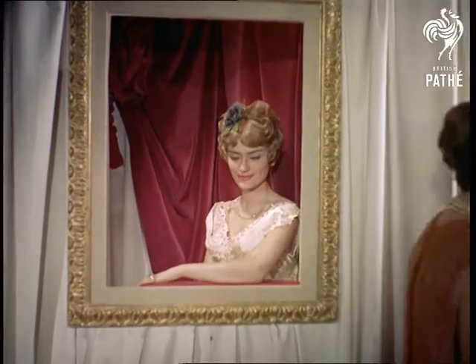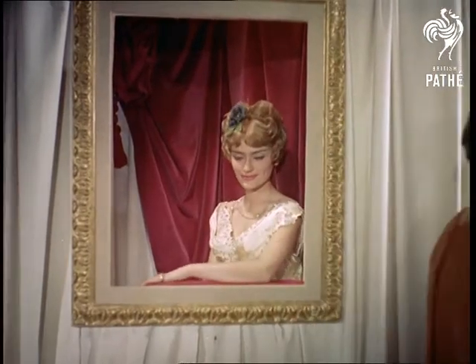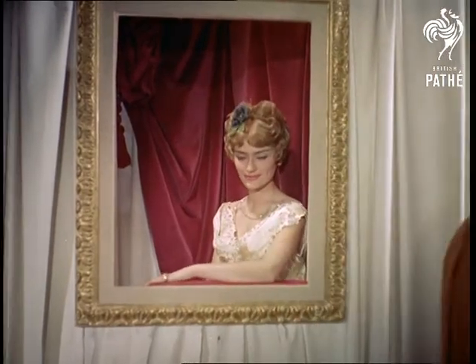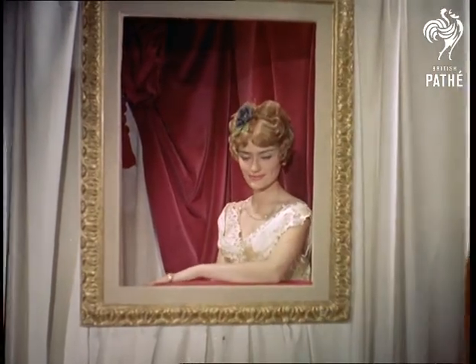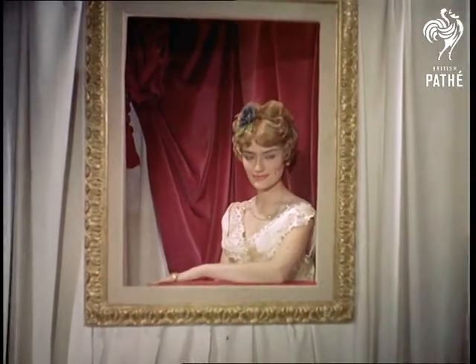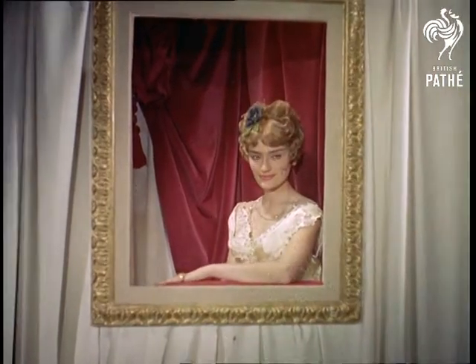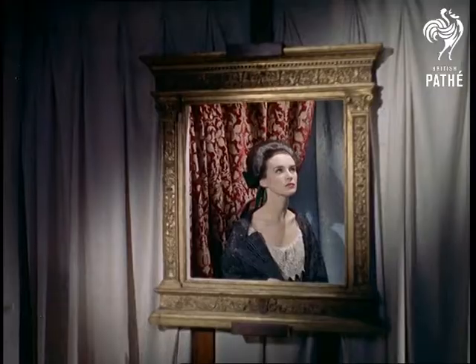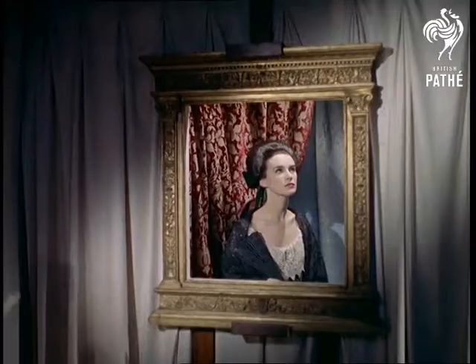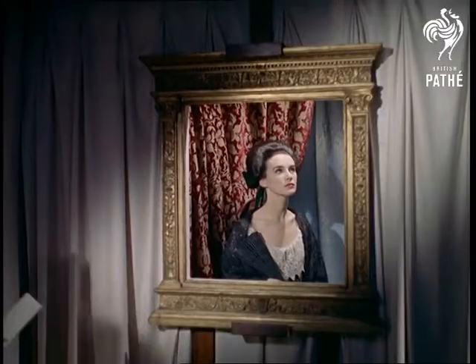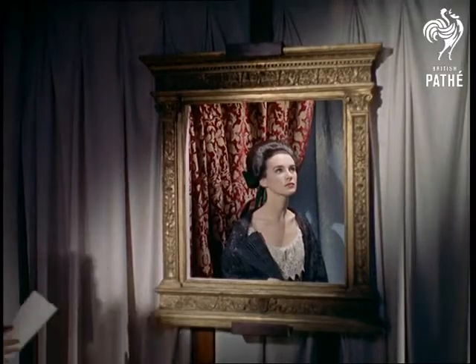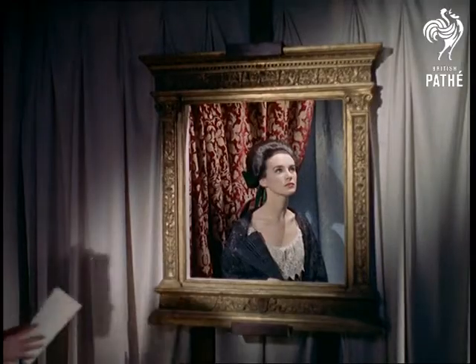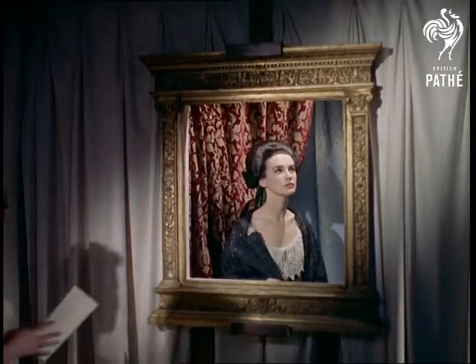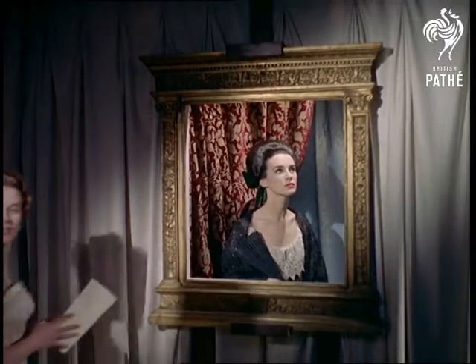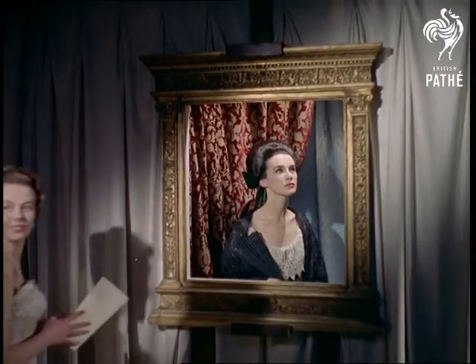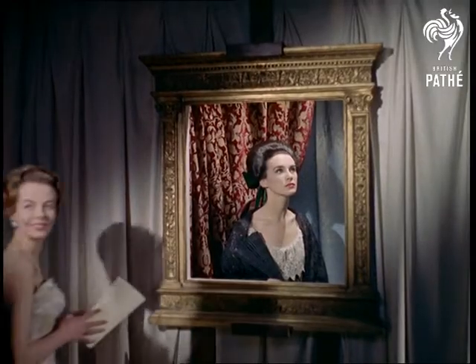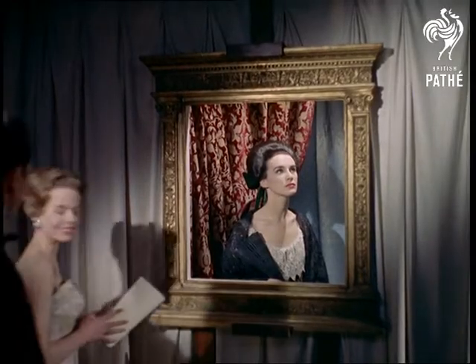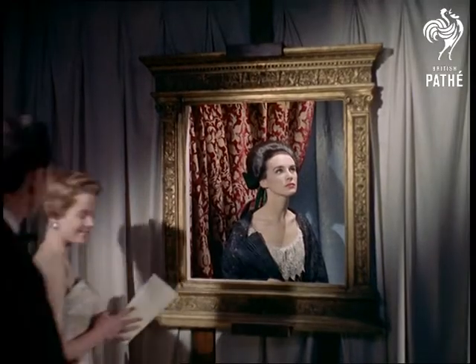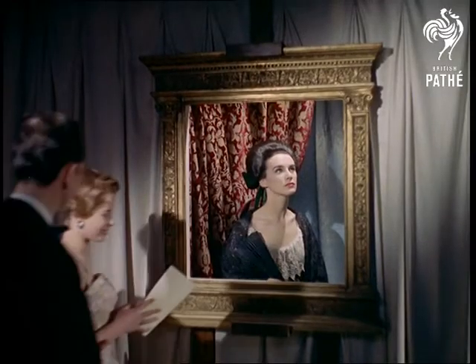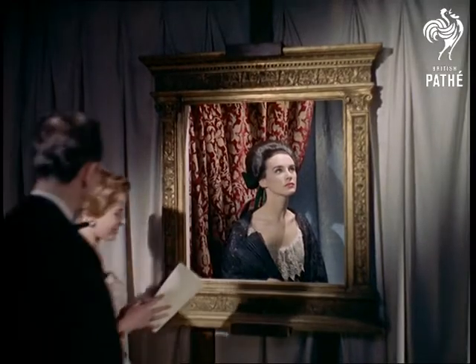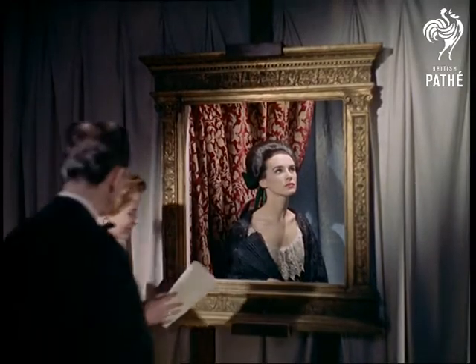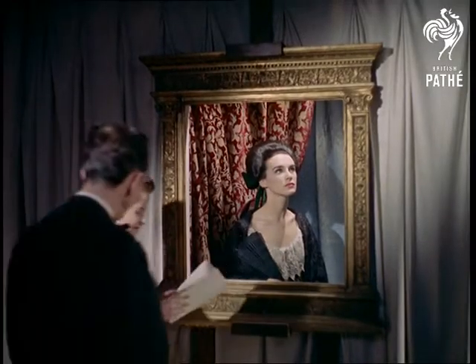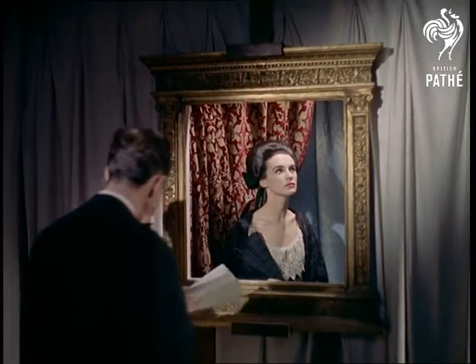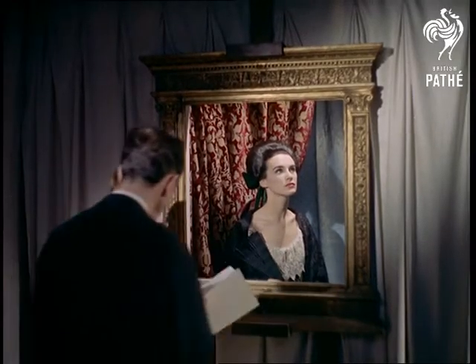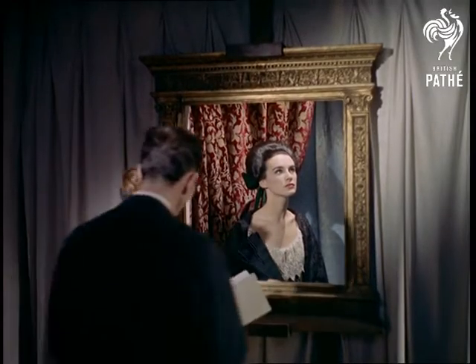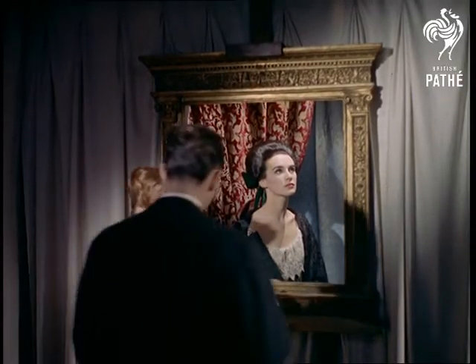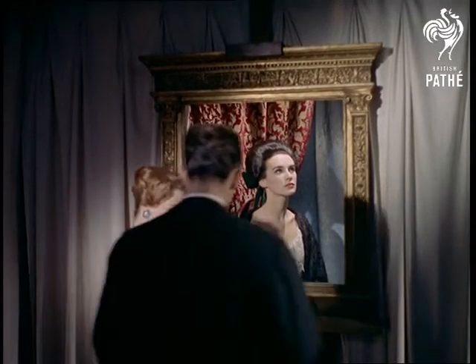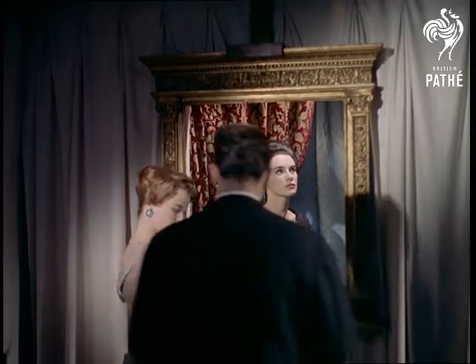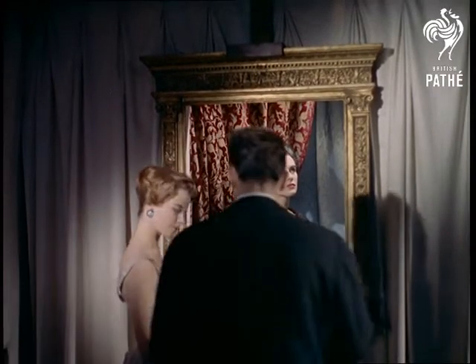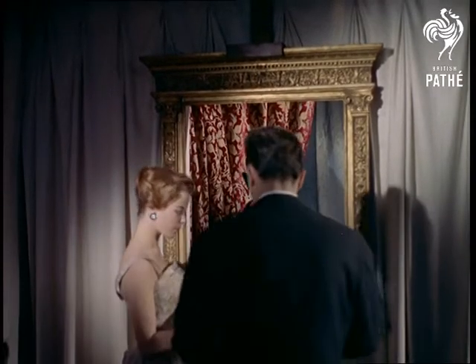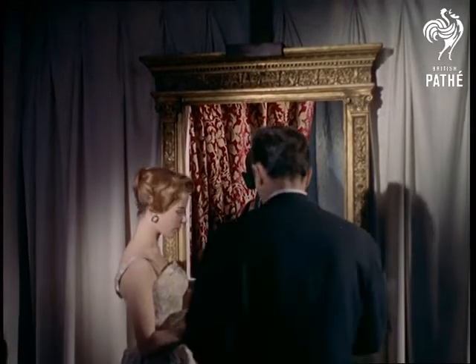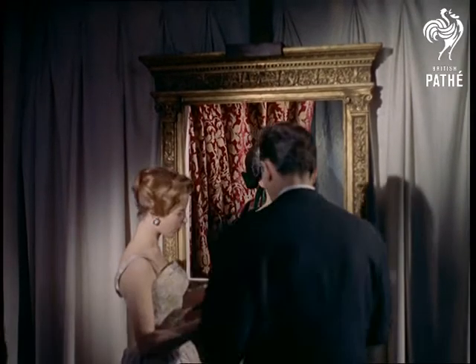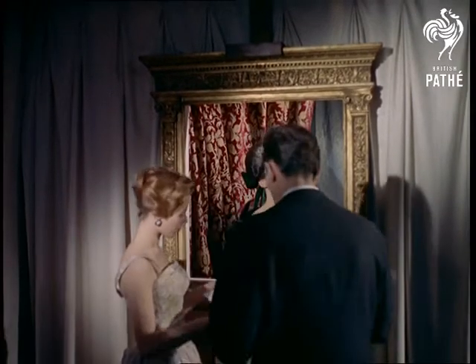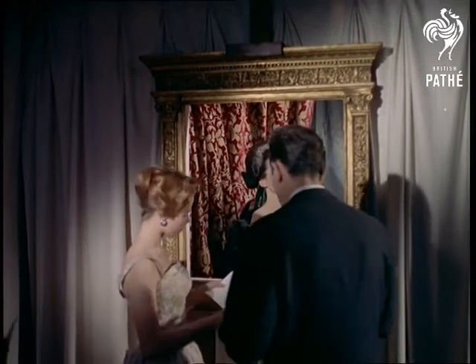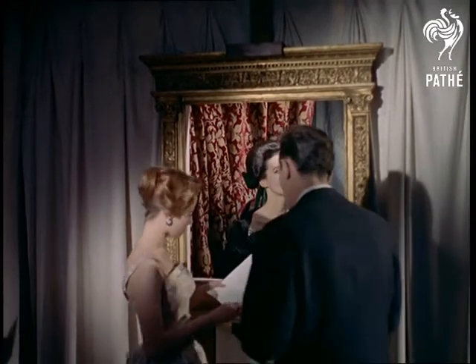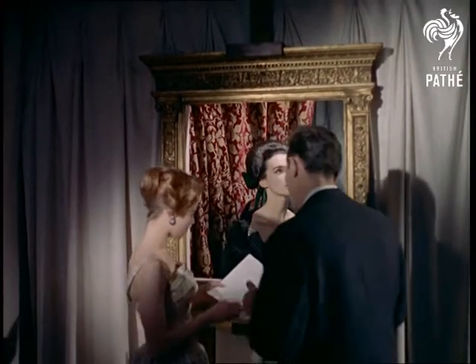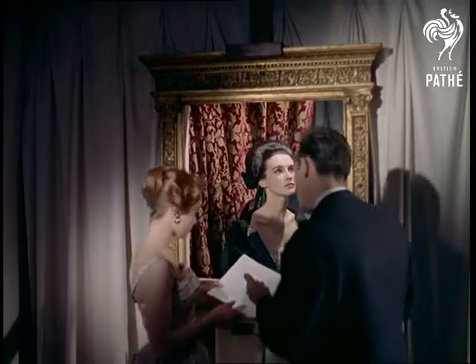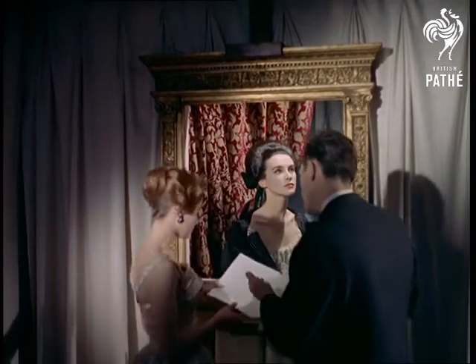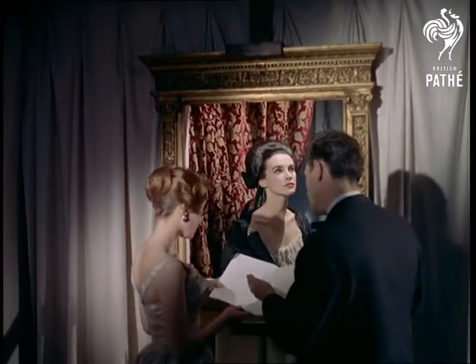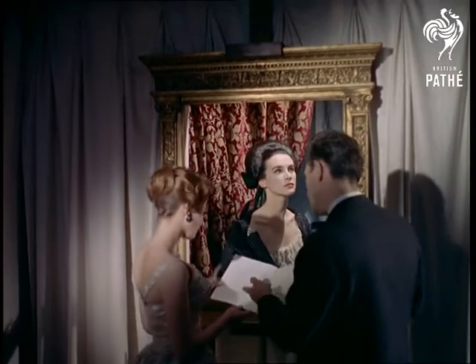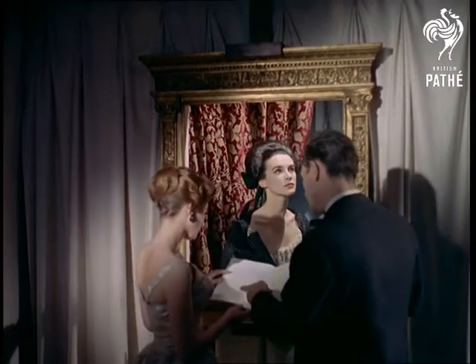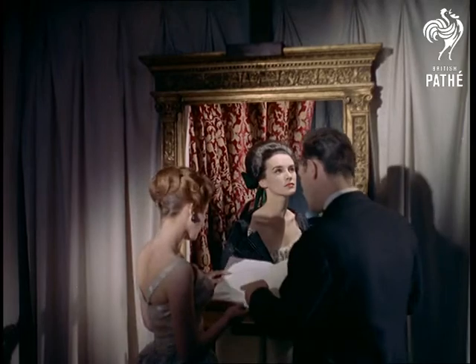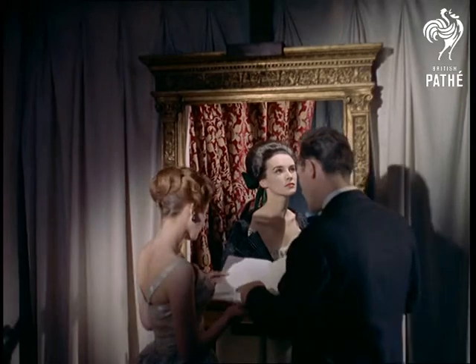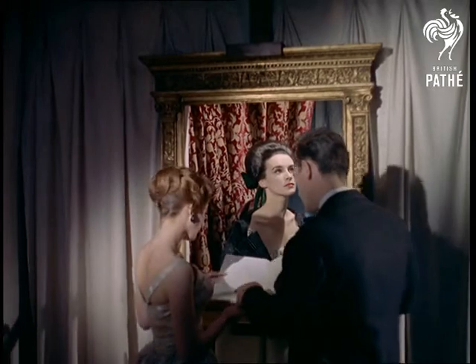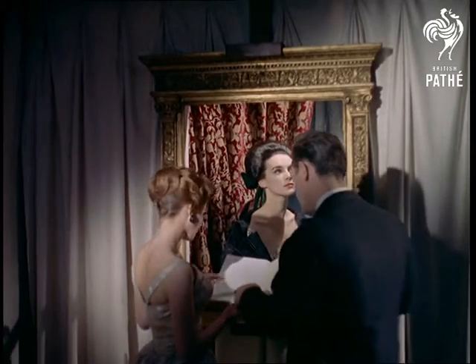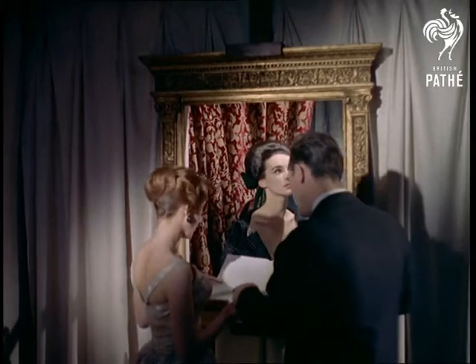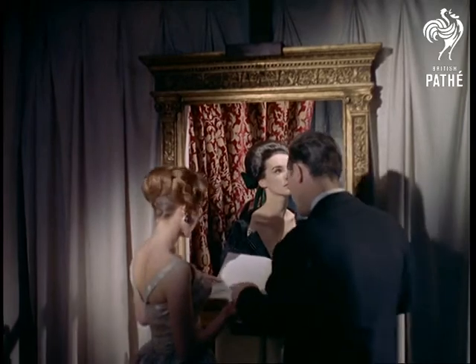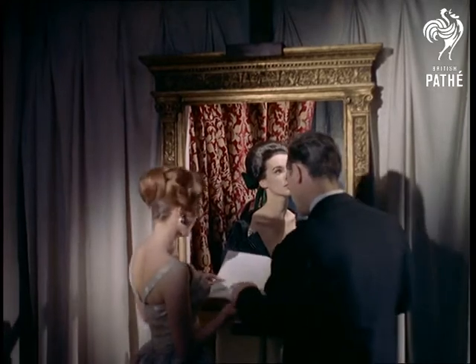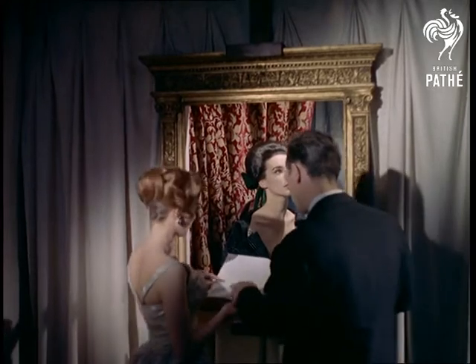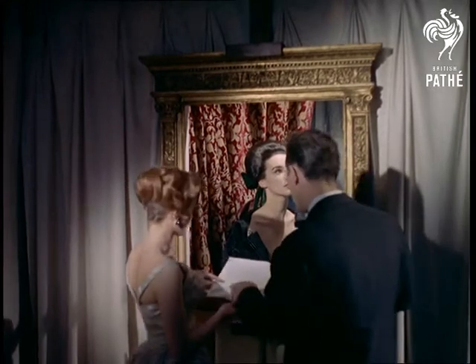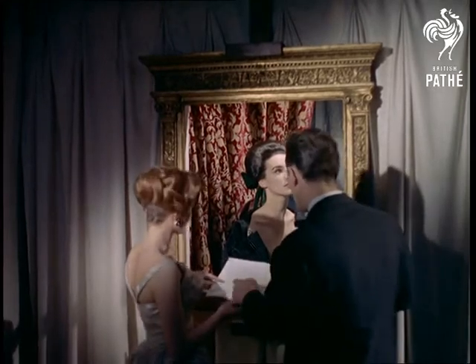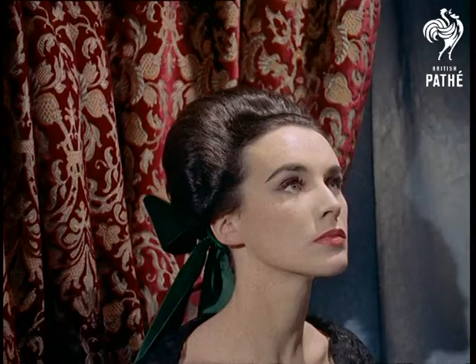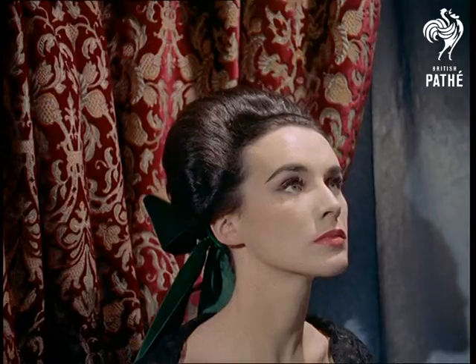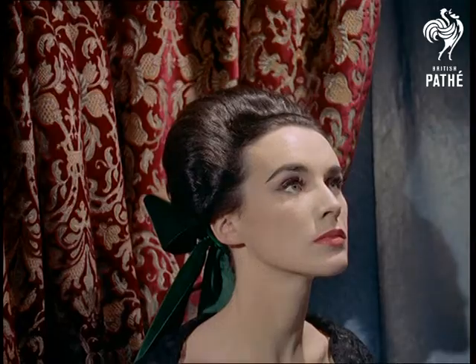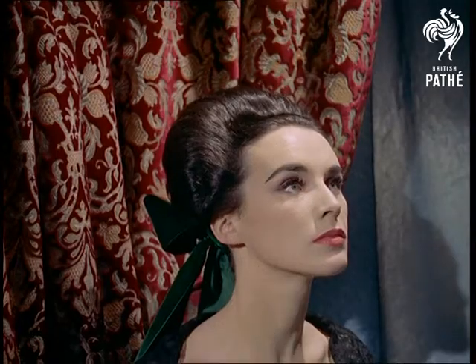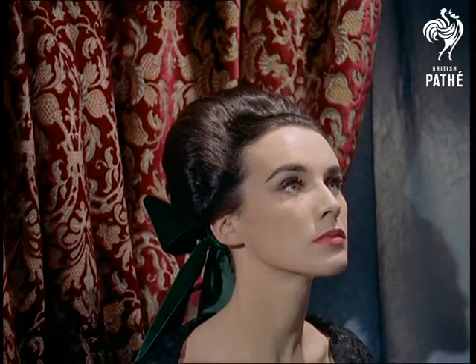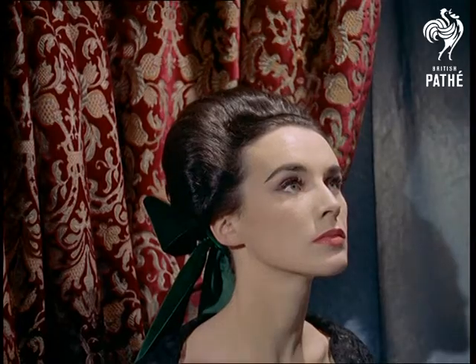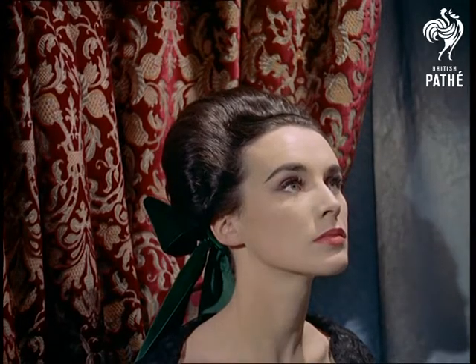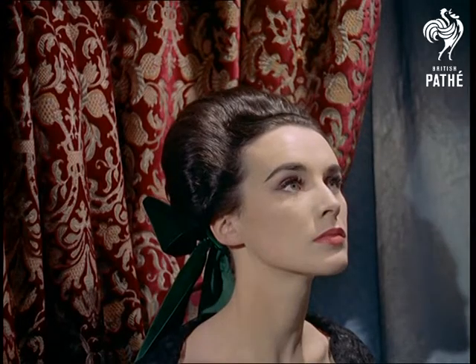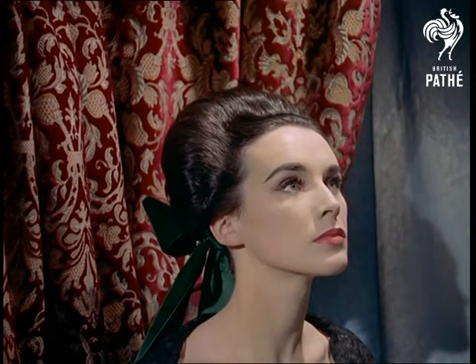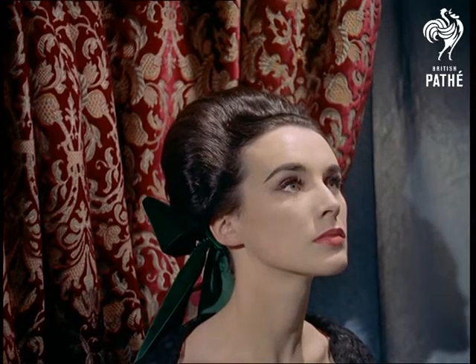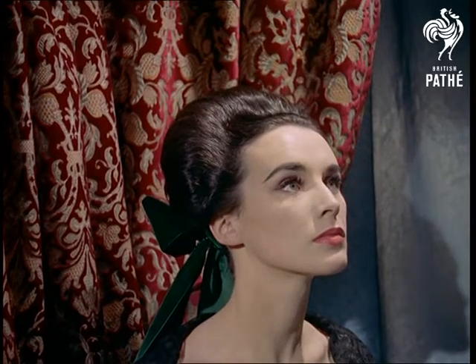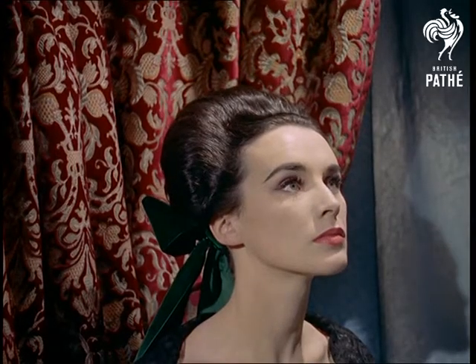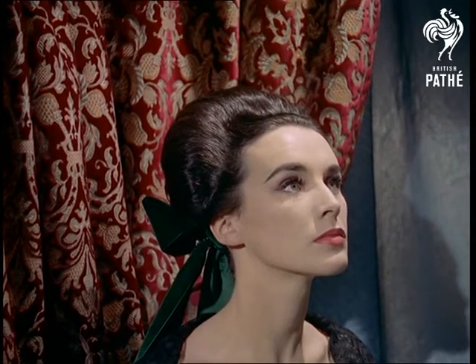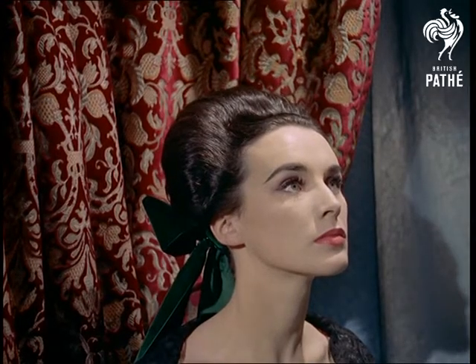A superb creation, representing the traditional painting of Sibyl by the 17th century Spanish painter Velazquez.